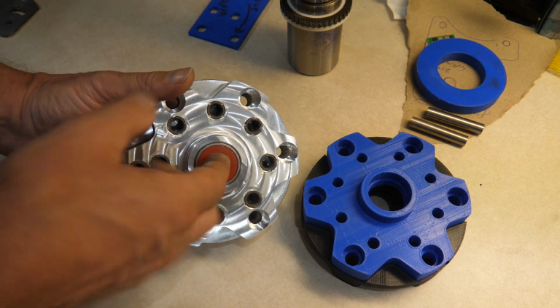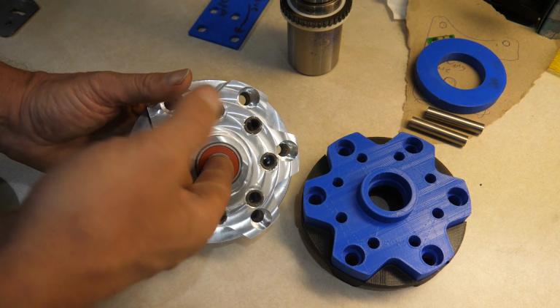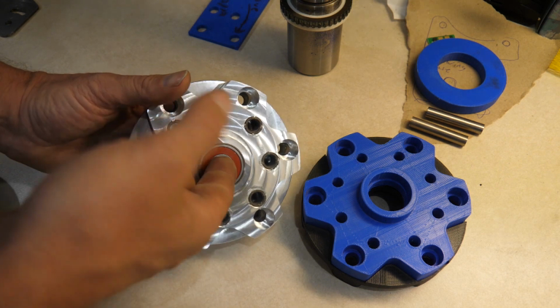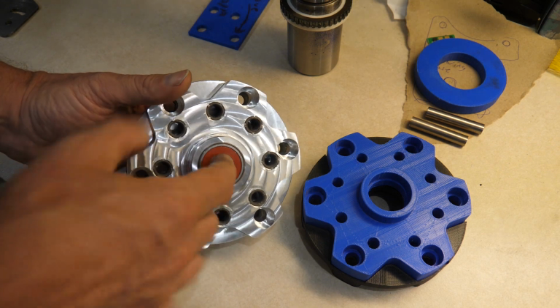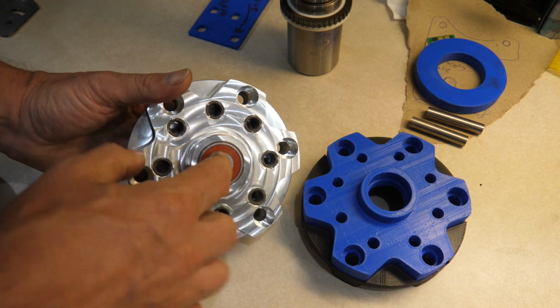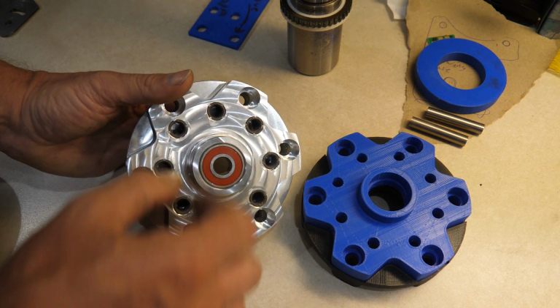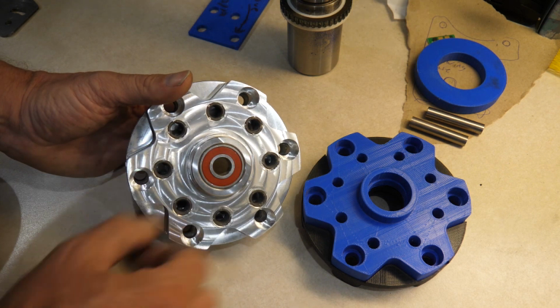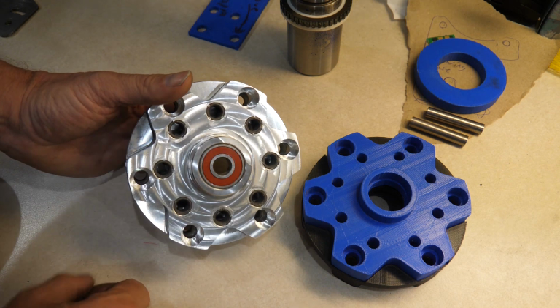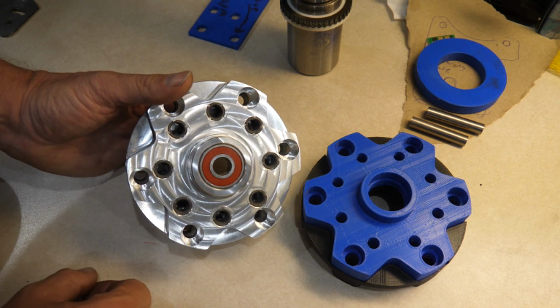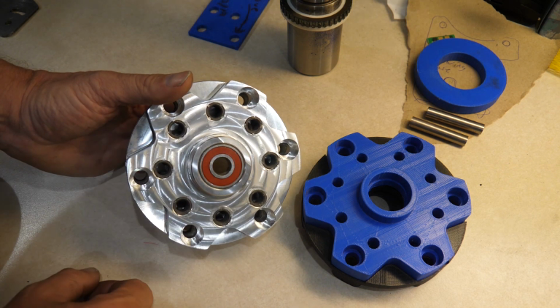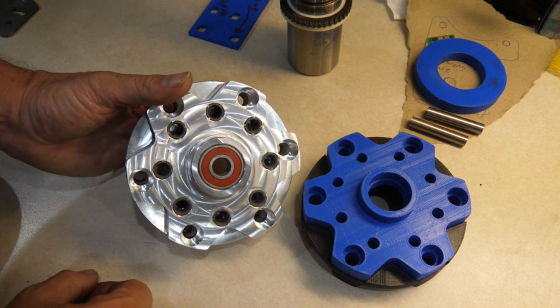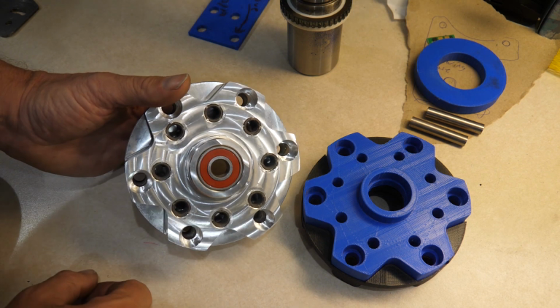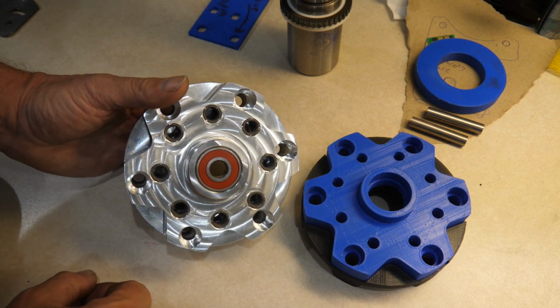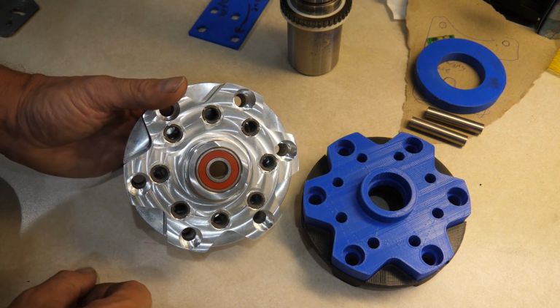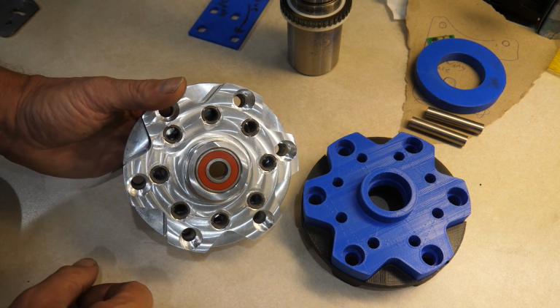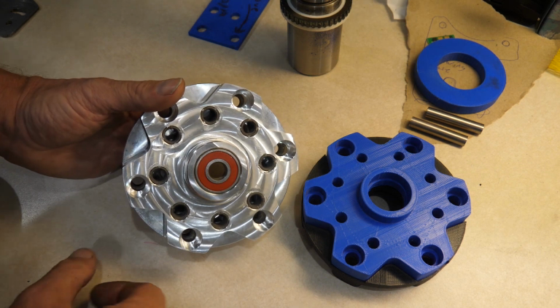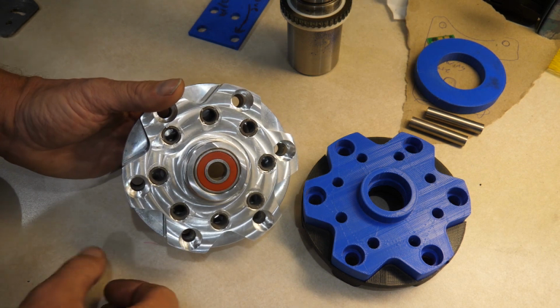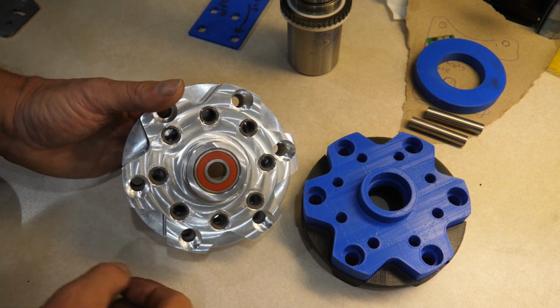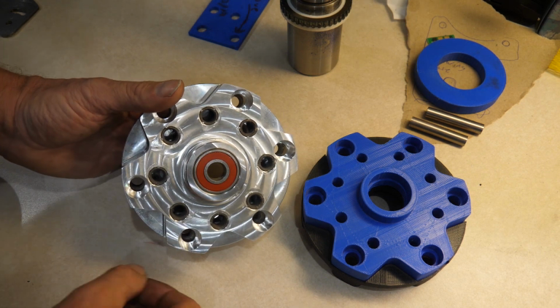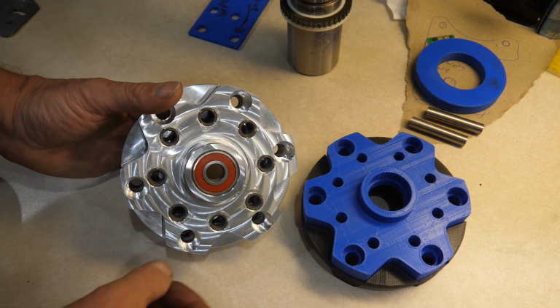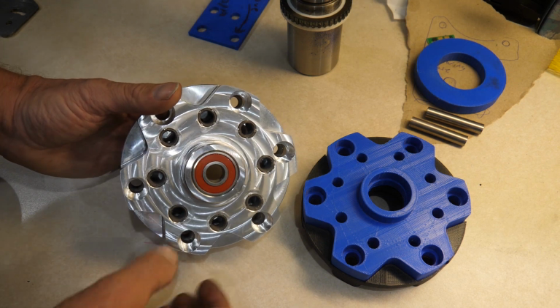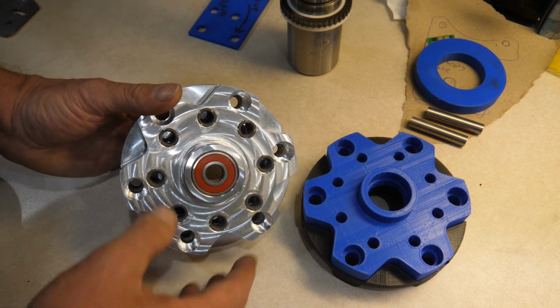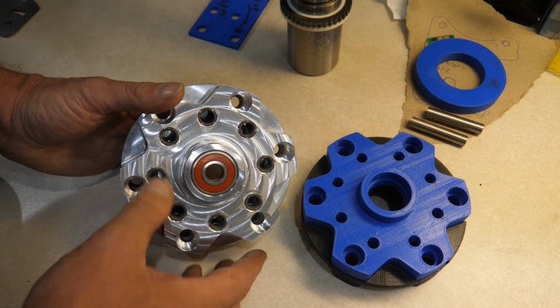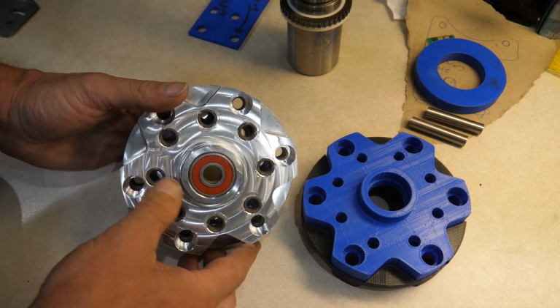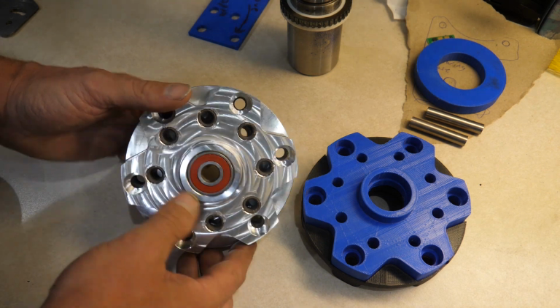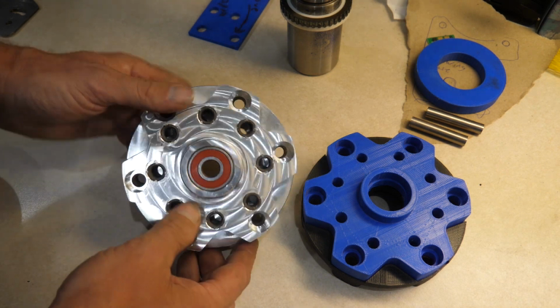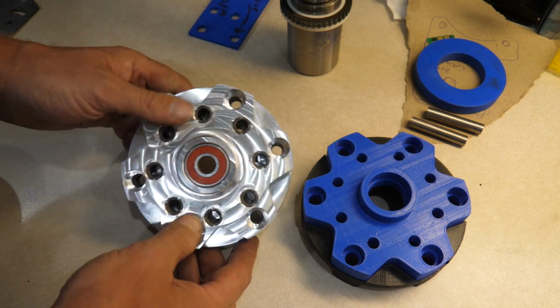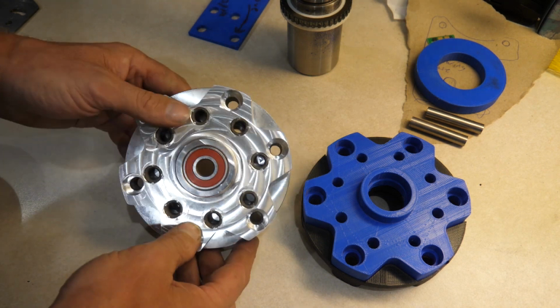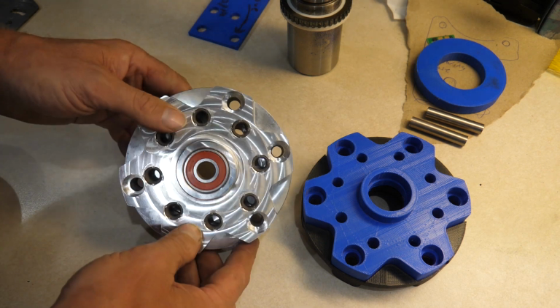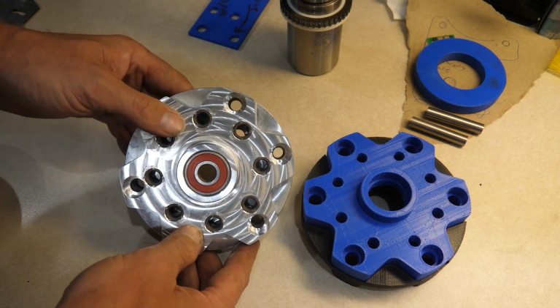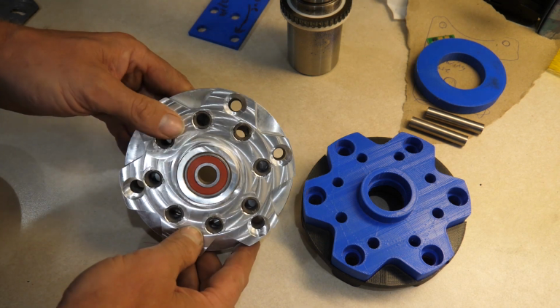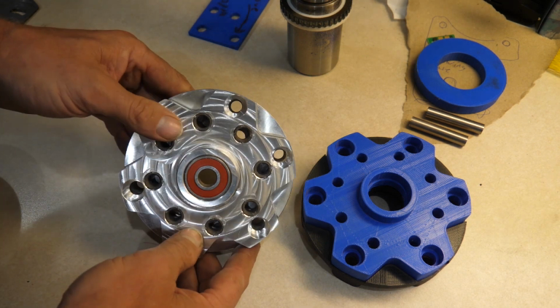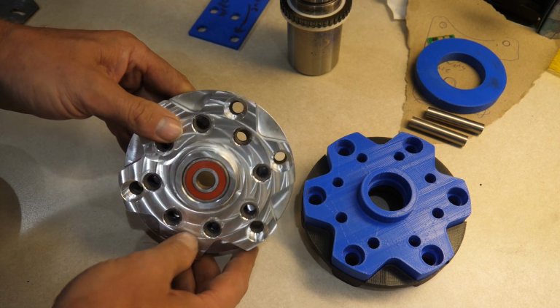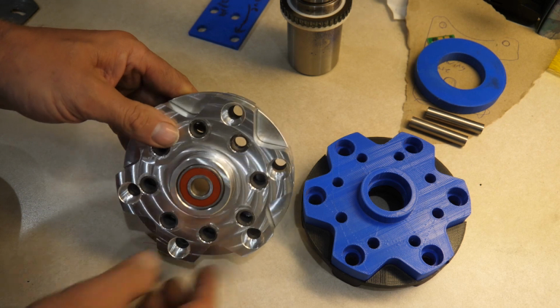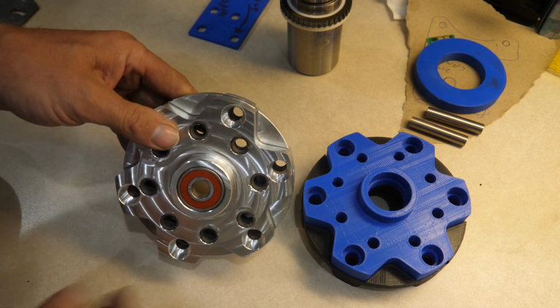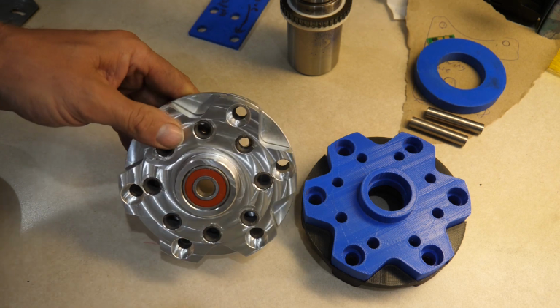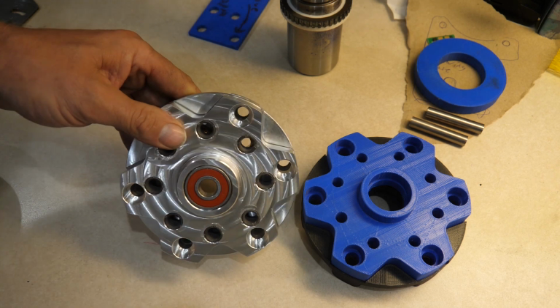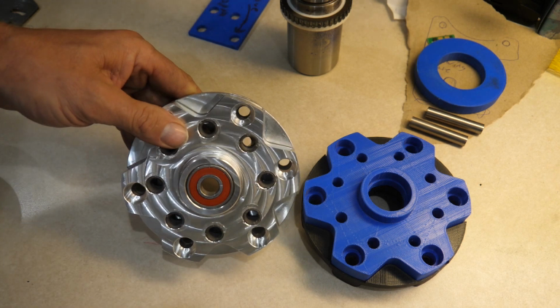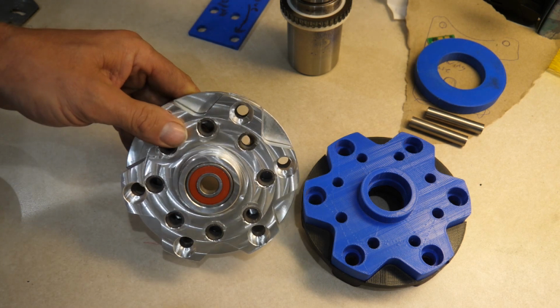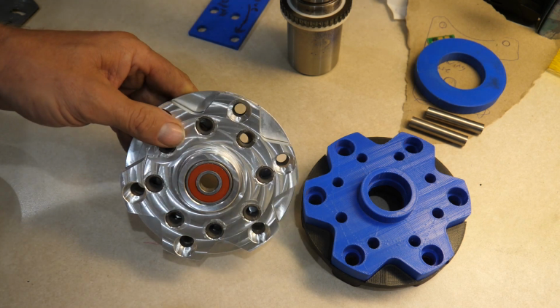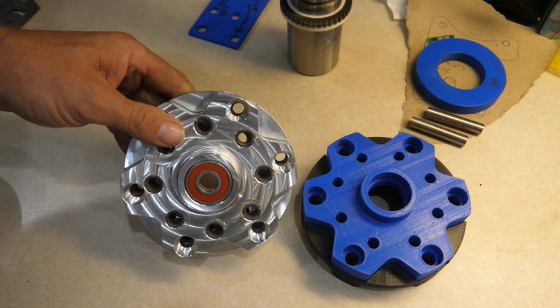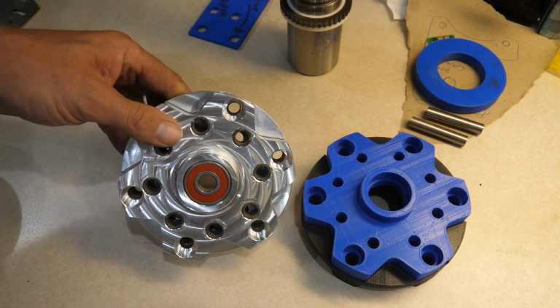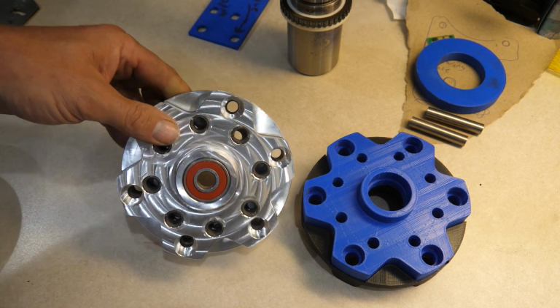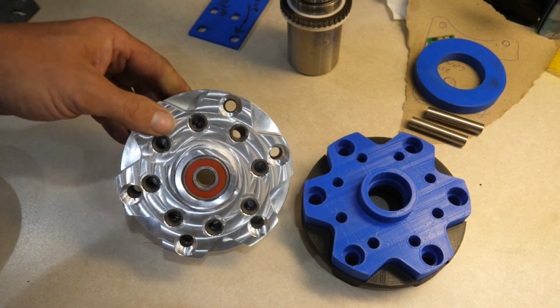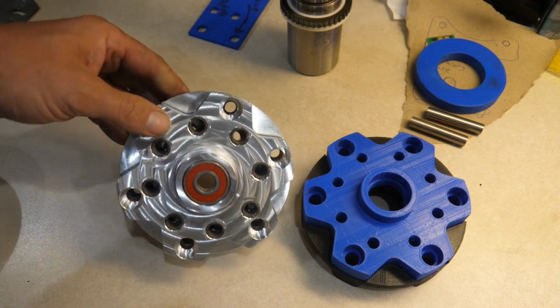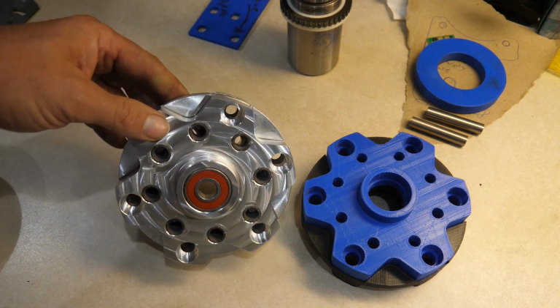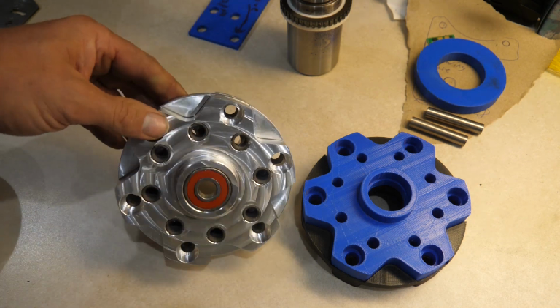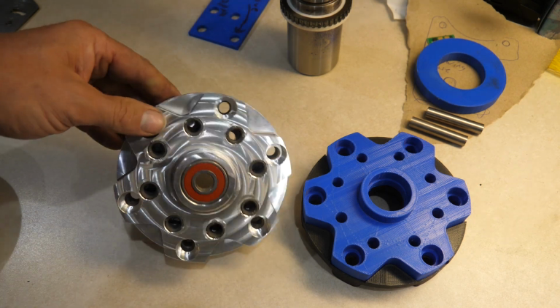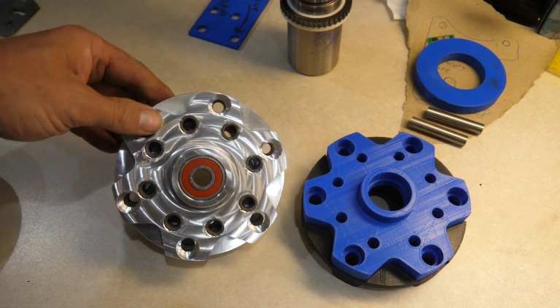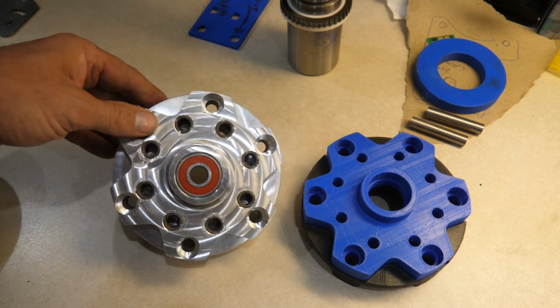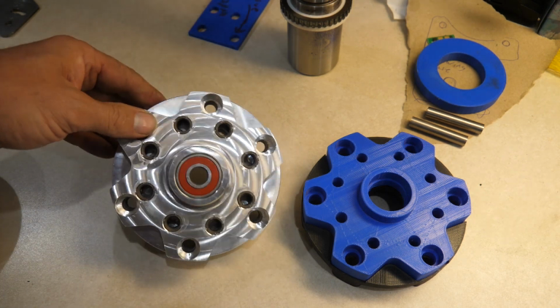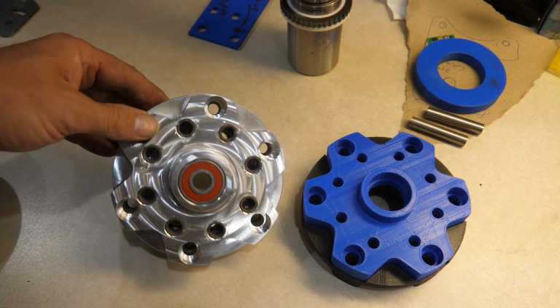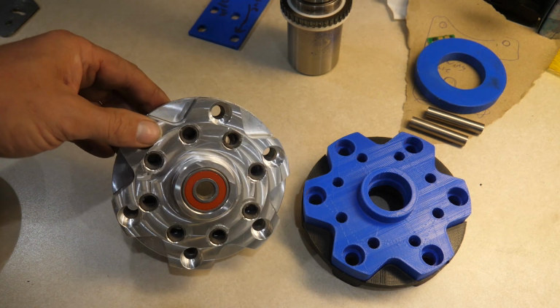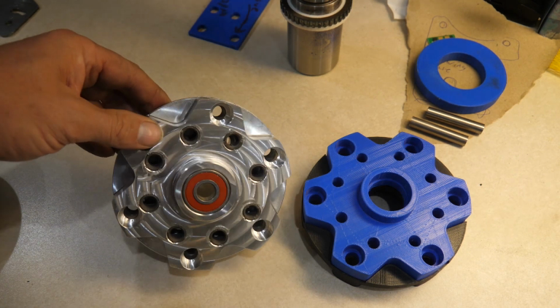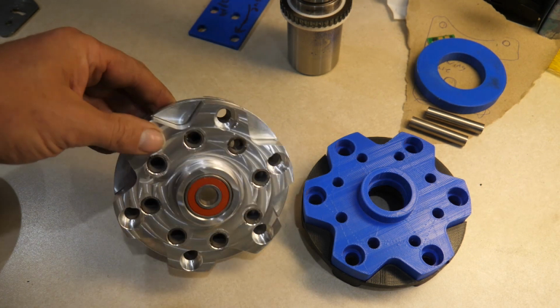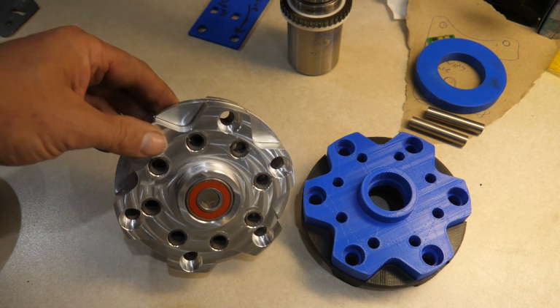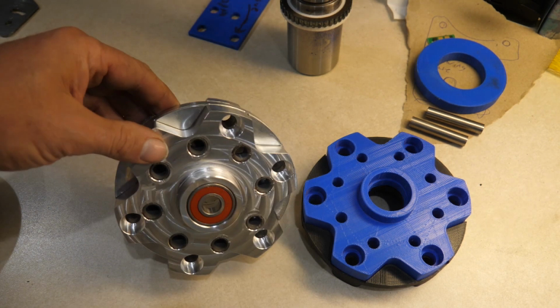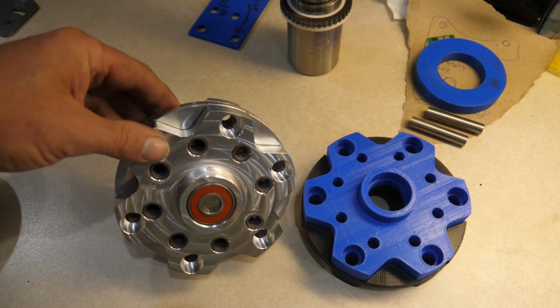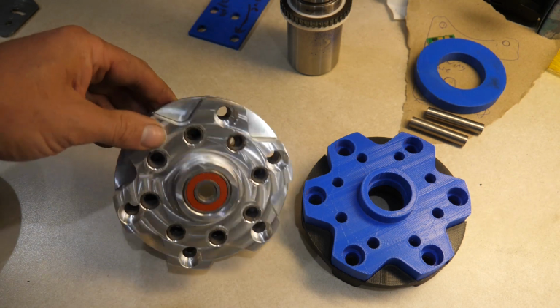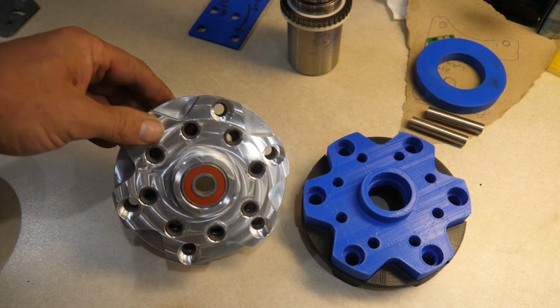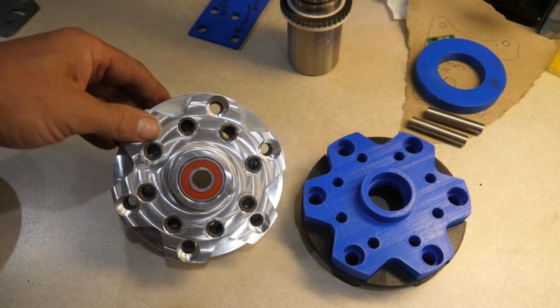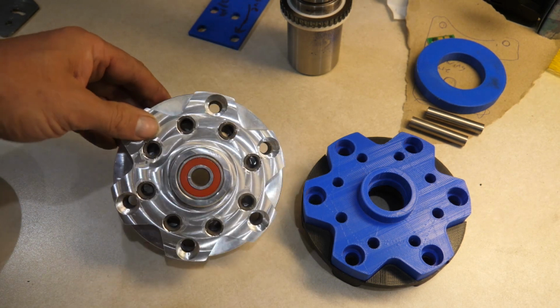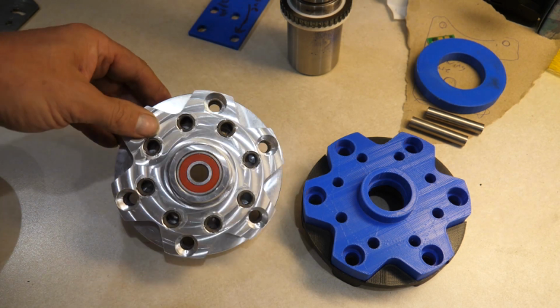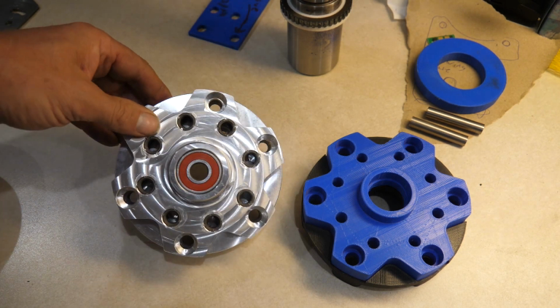That's a factory pilot bearing. And installation is pretty straightforward and looks like this.